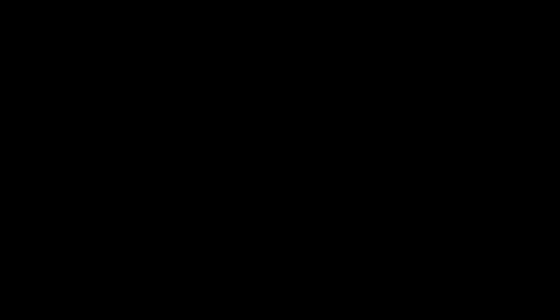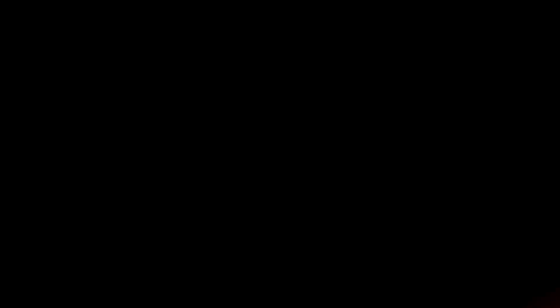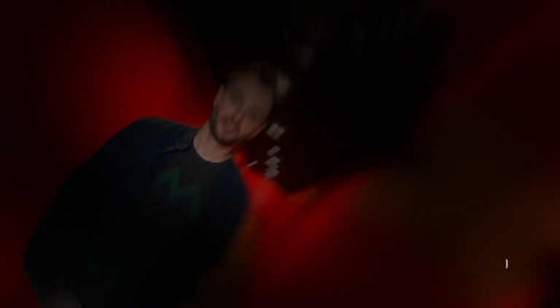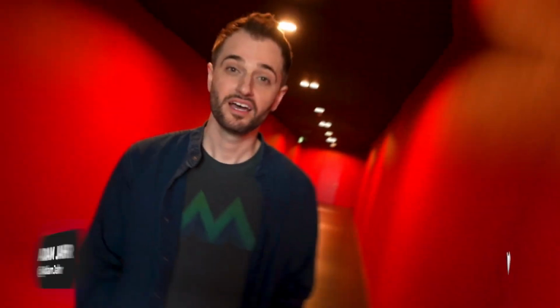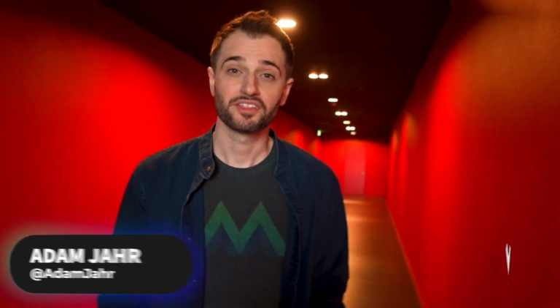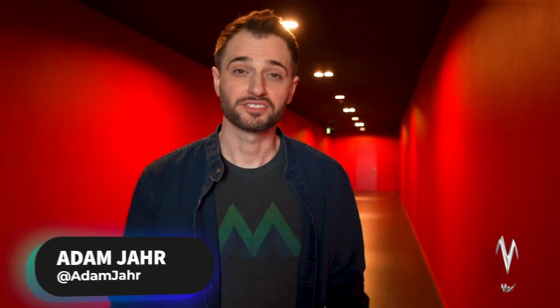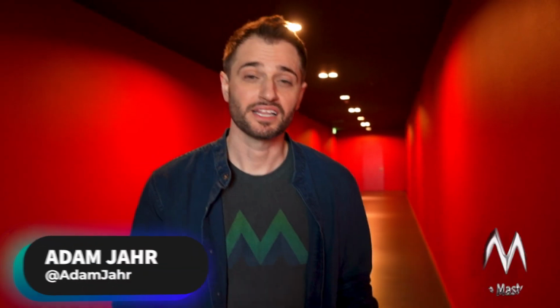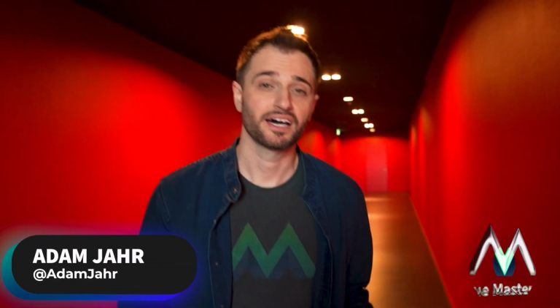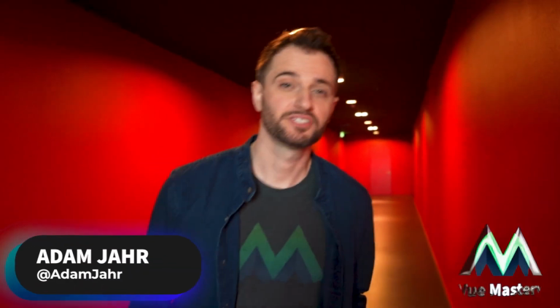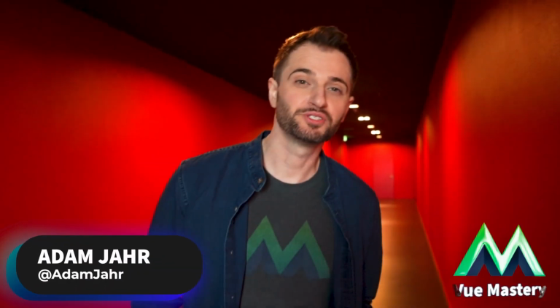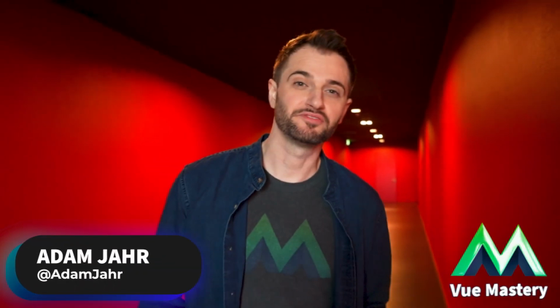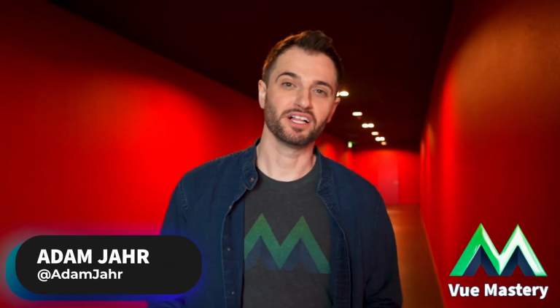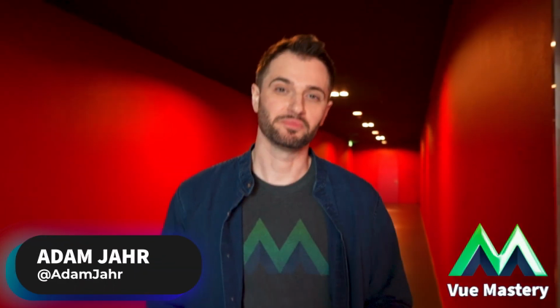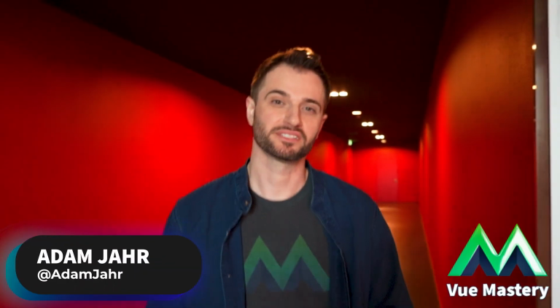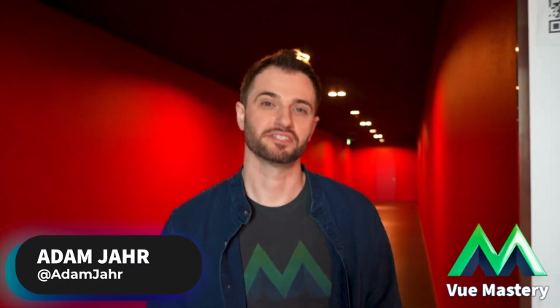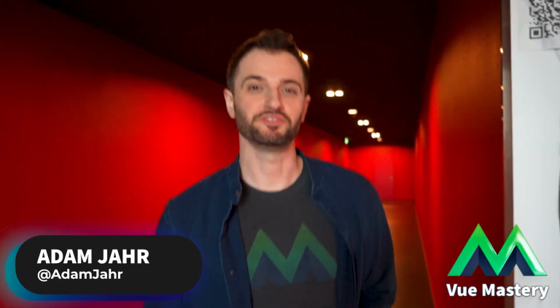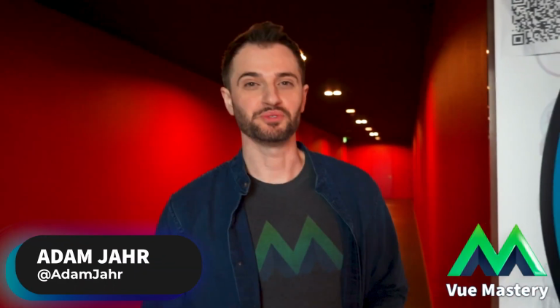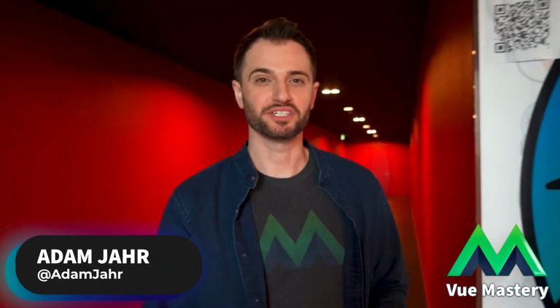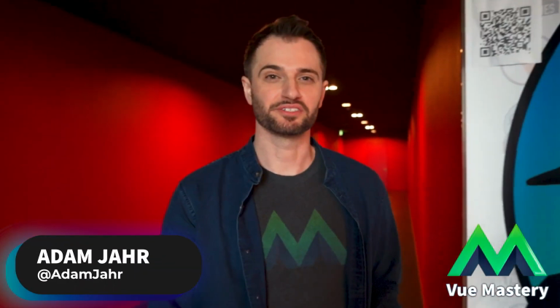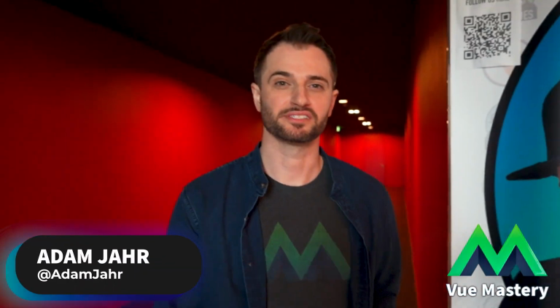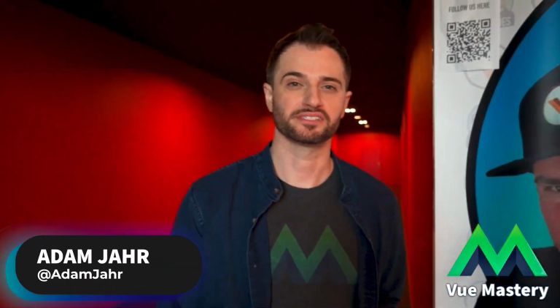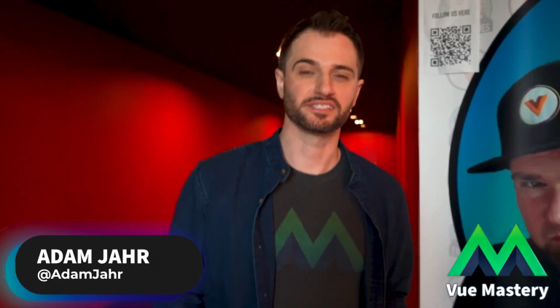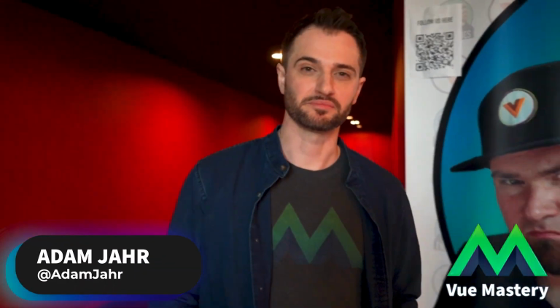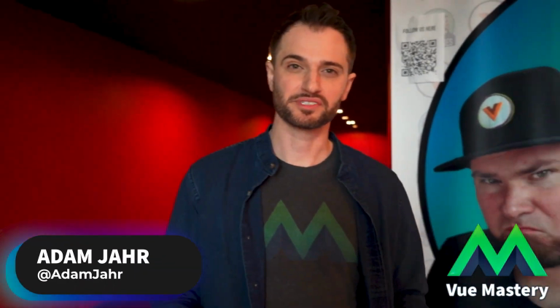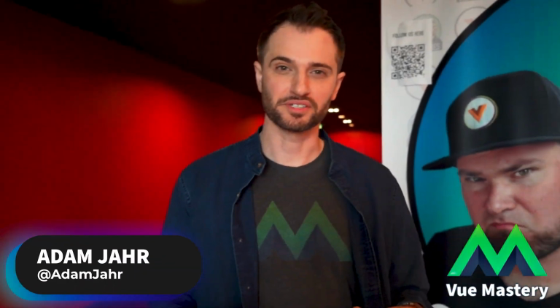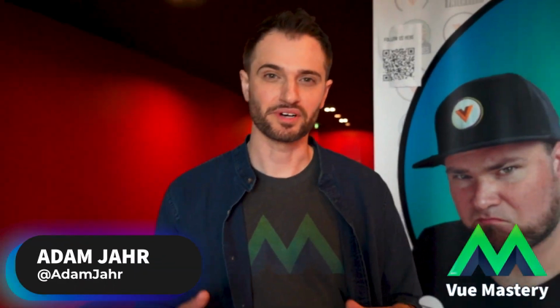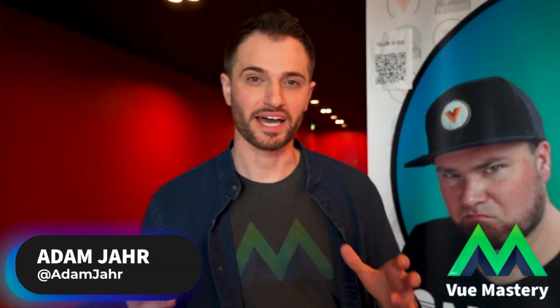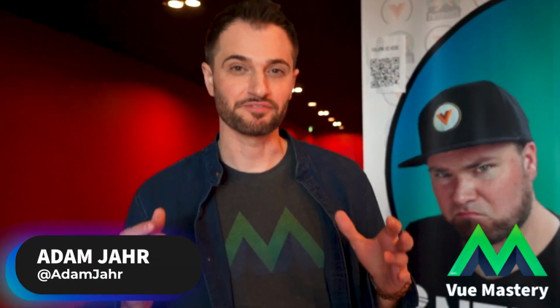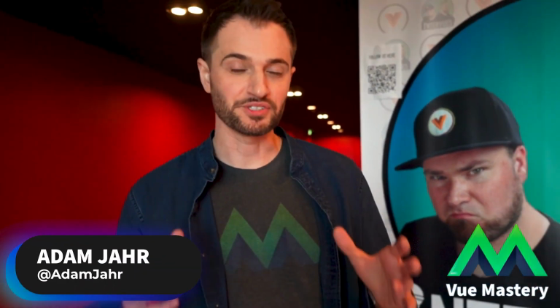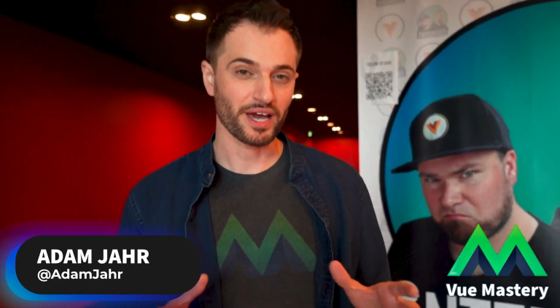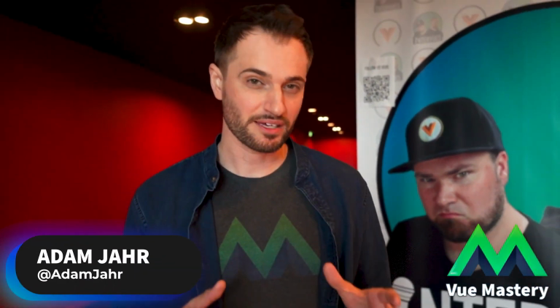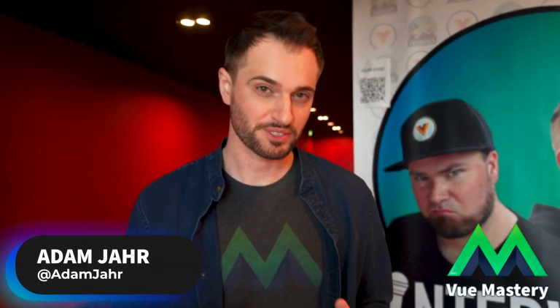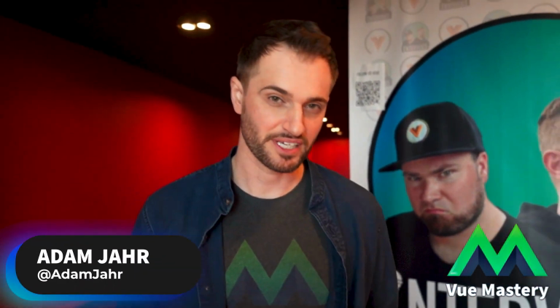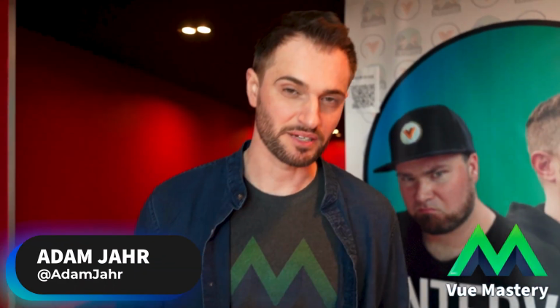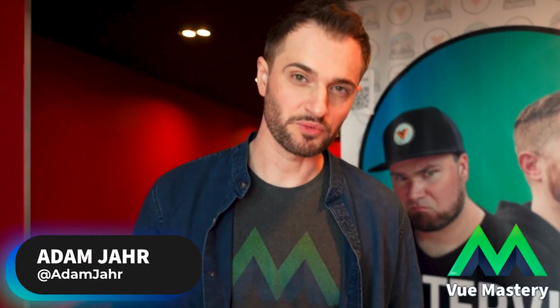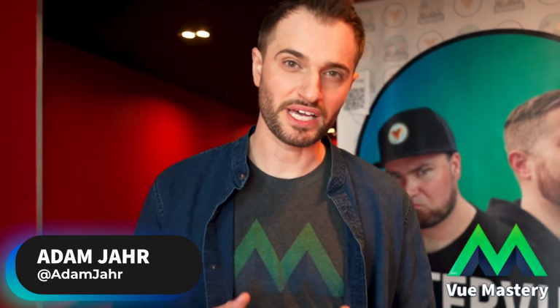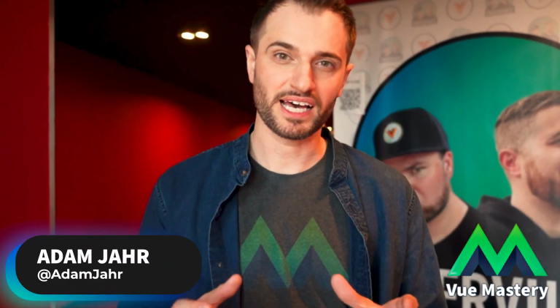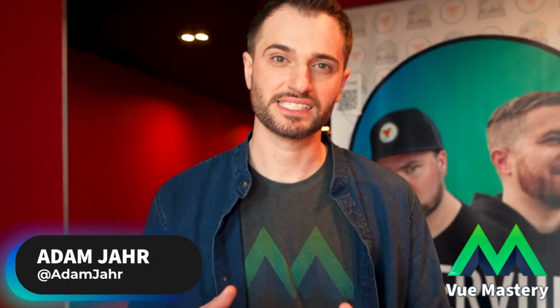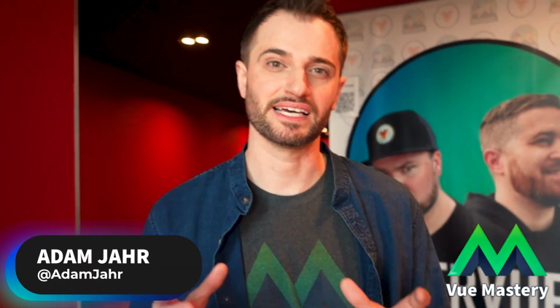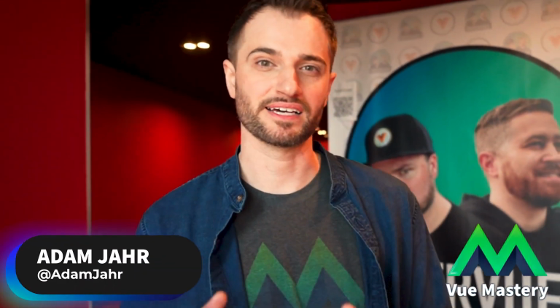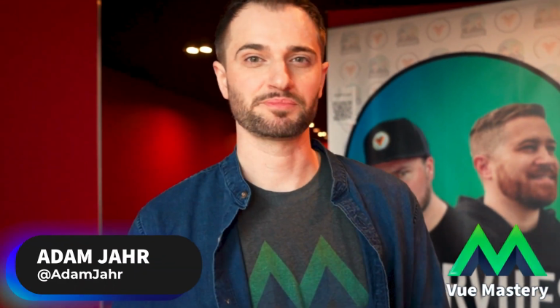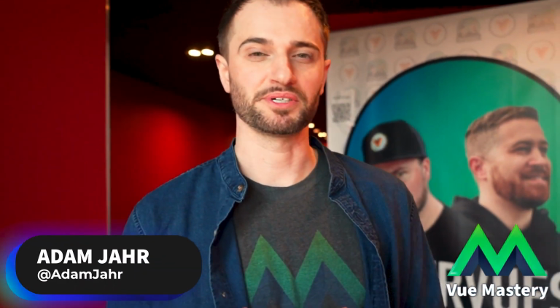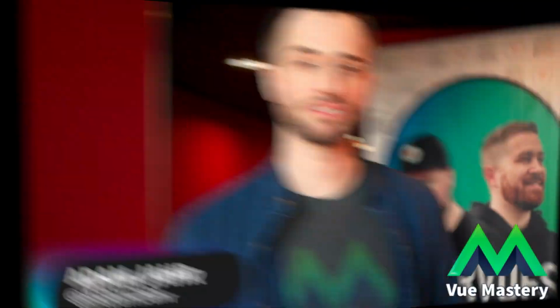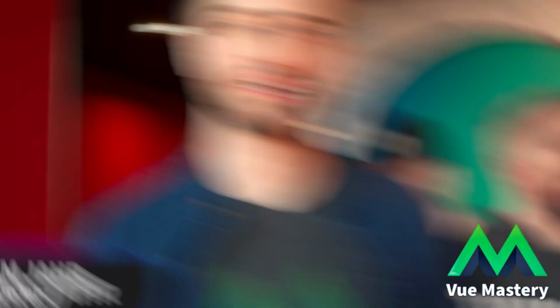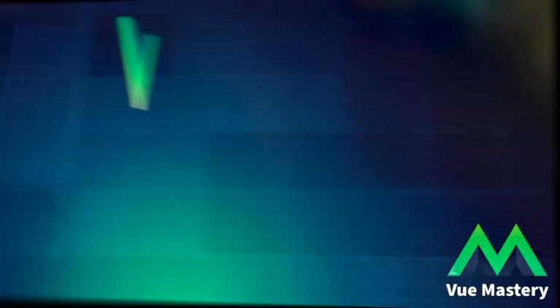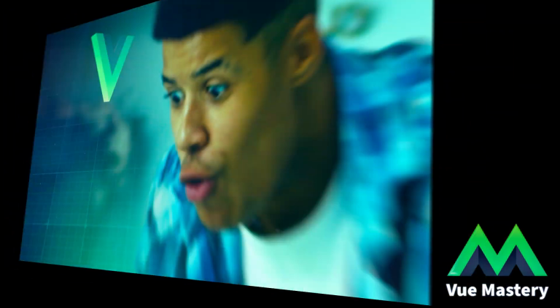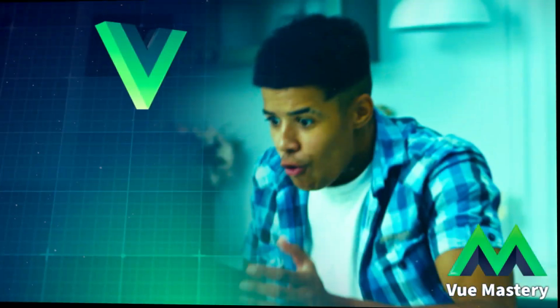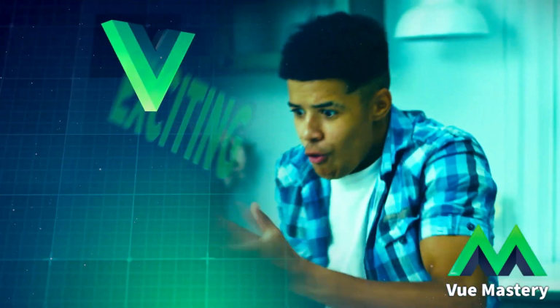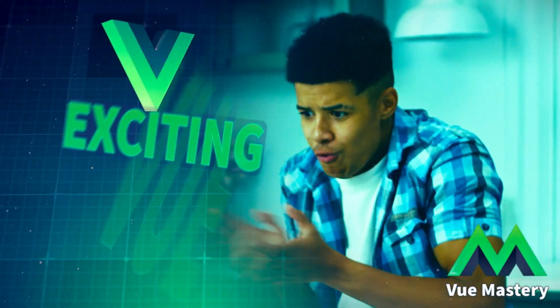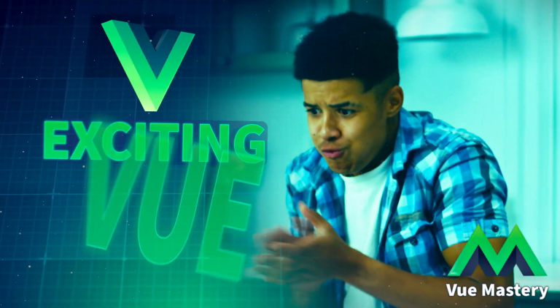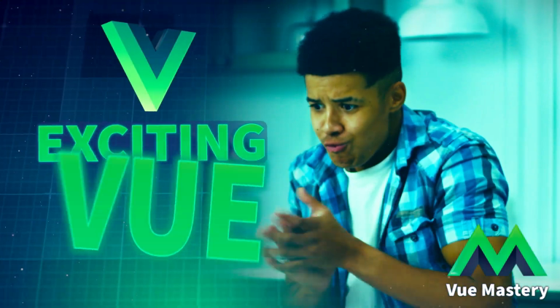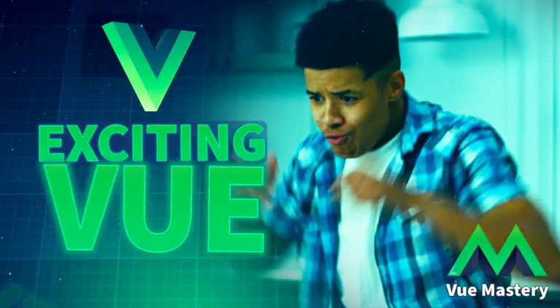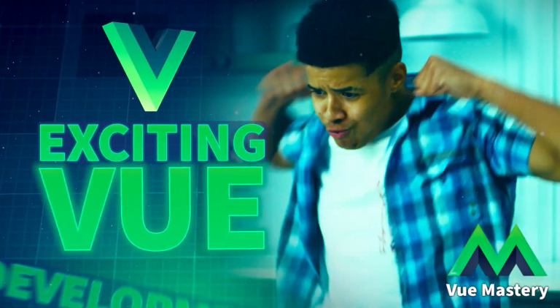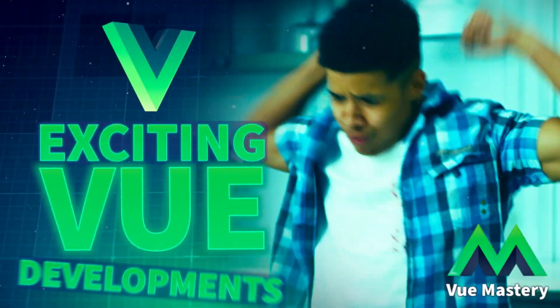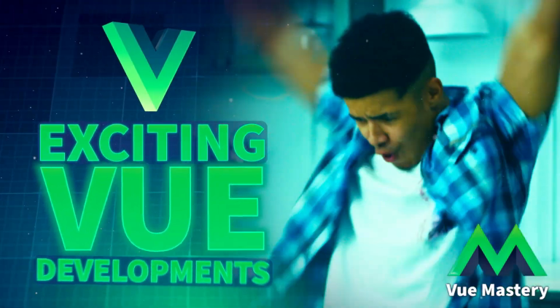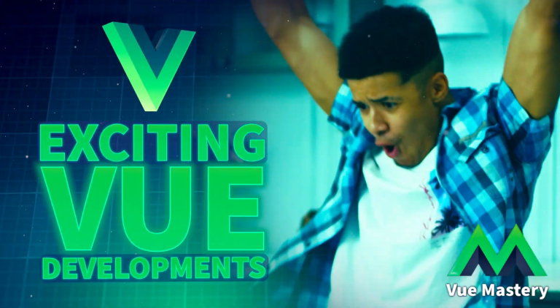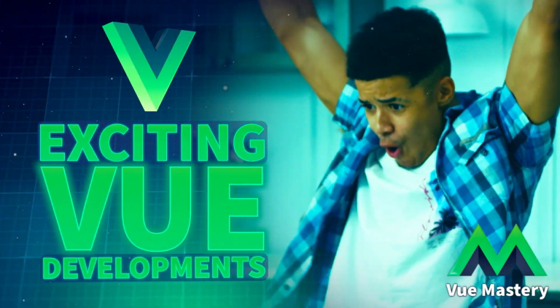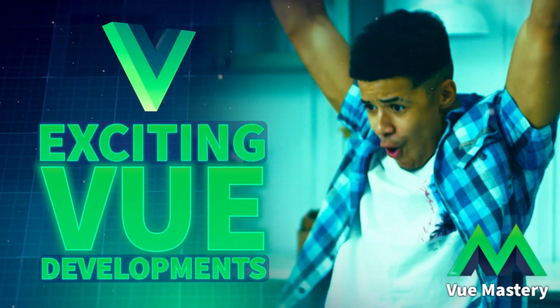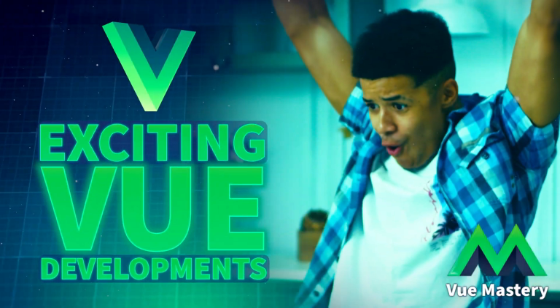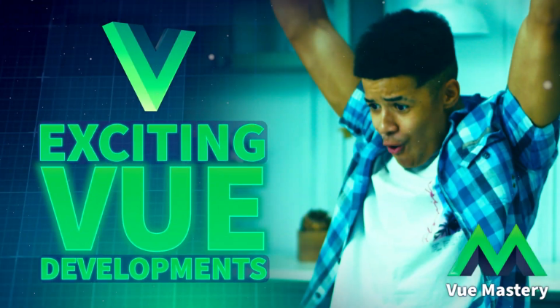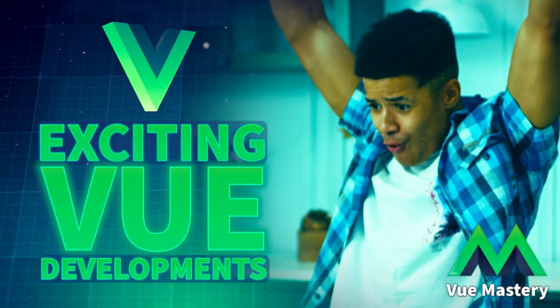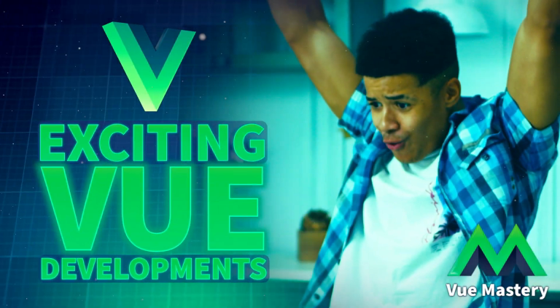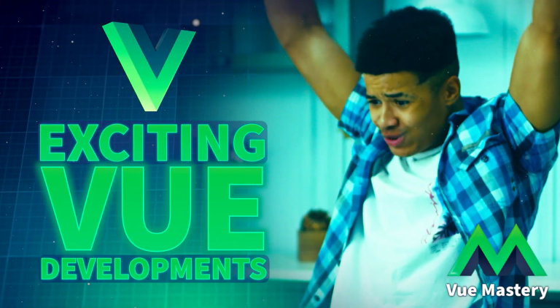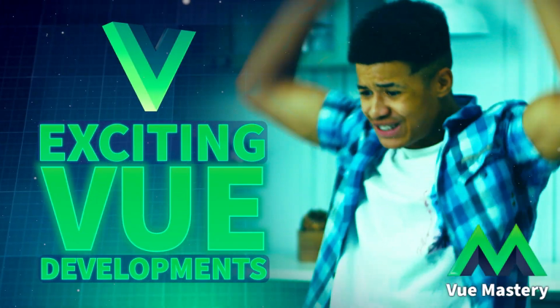There are a lot of new developments in the Vue ecosystem. At Vue Amsterdam, we asked the experts: what are you most excited about this year for Vue?